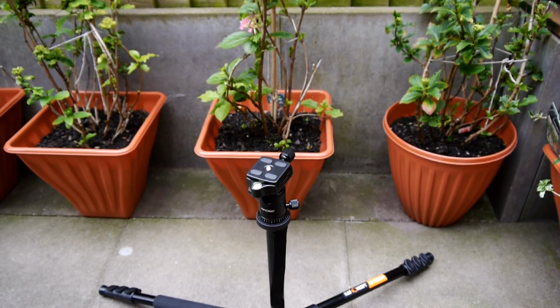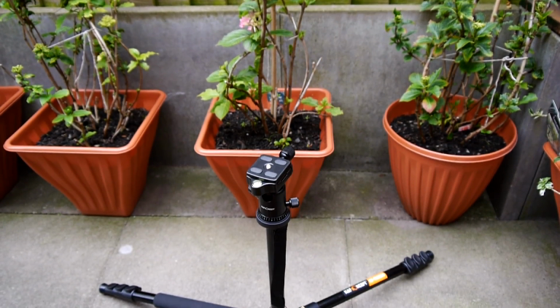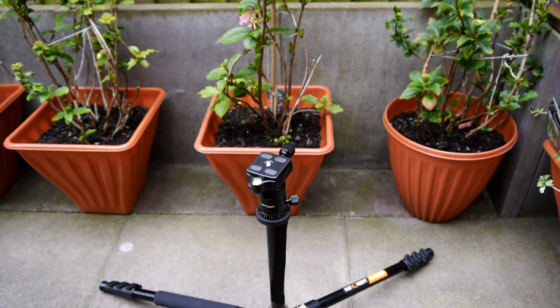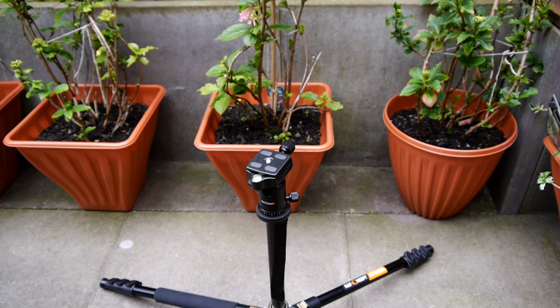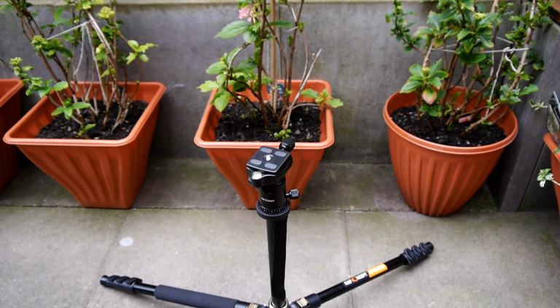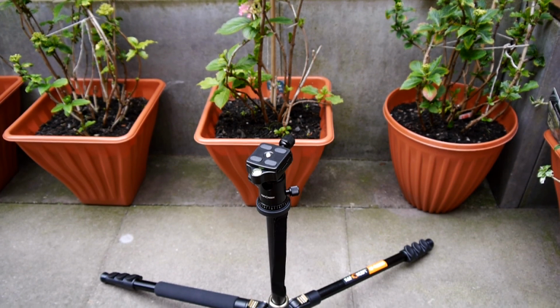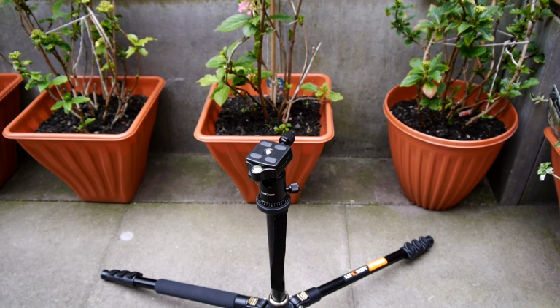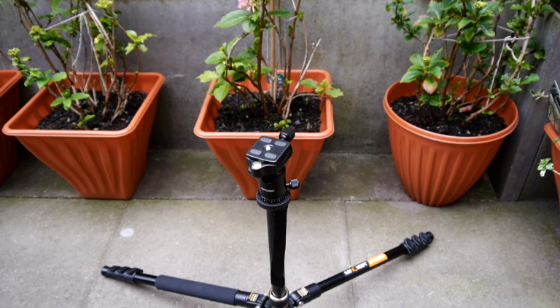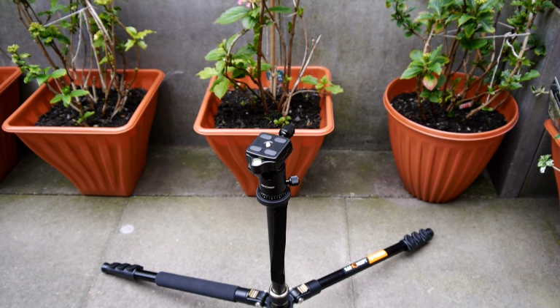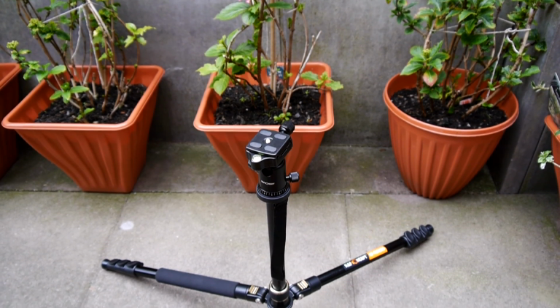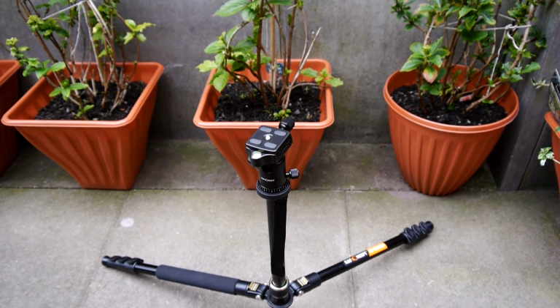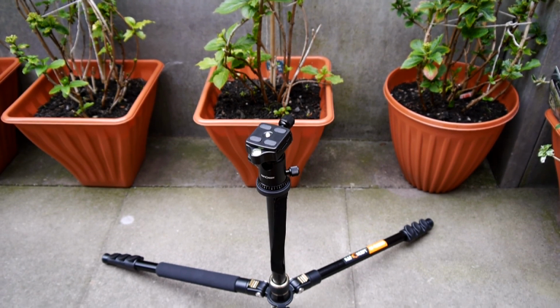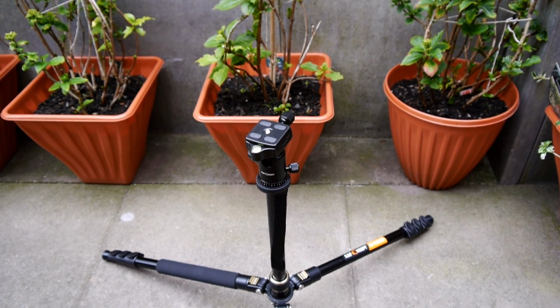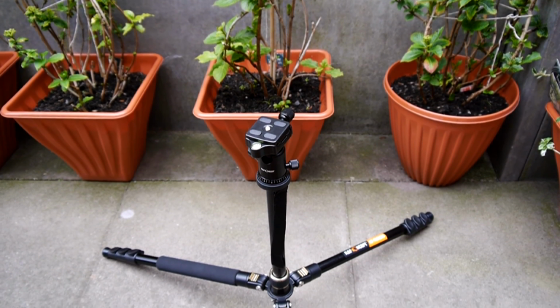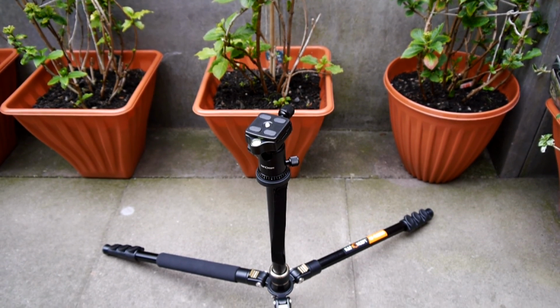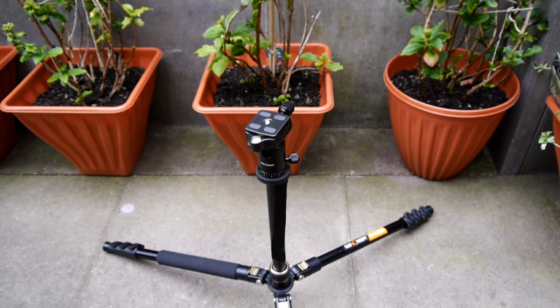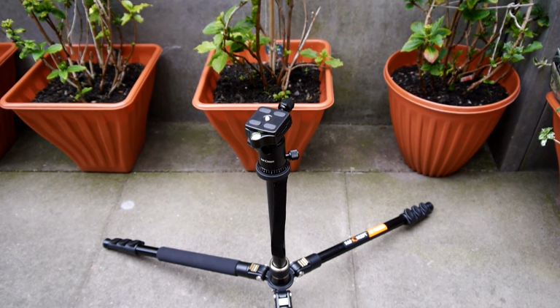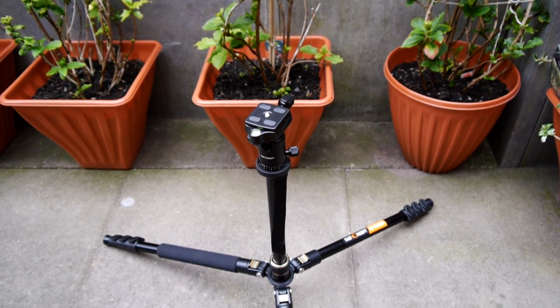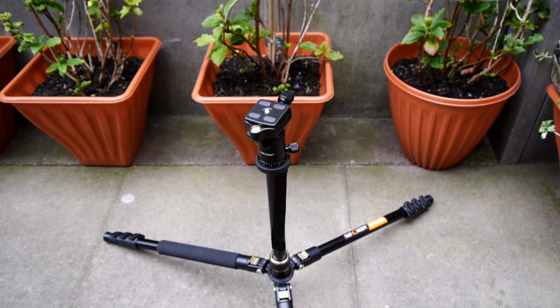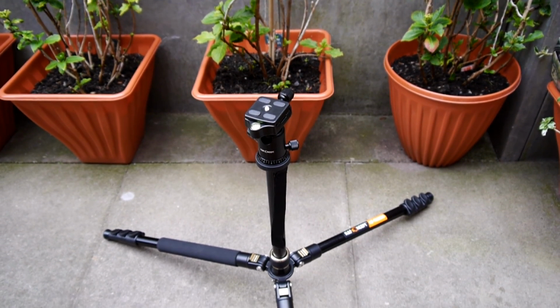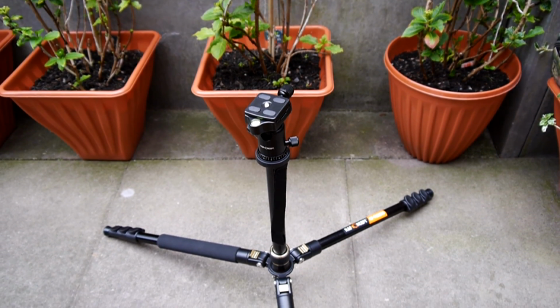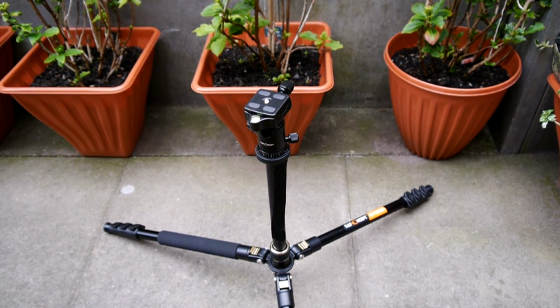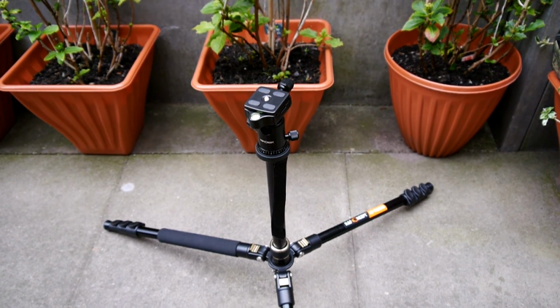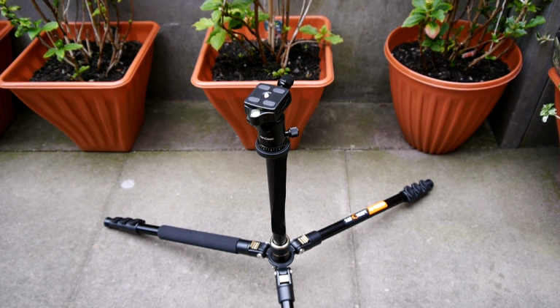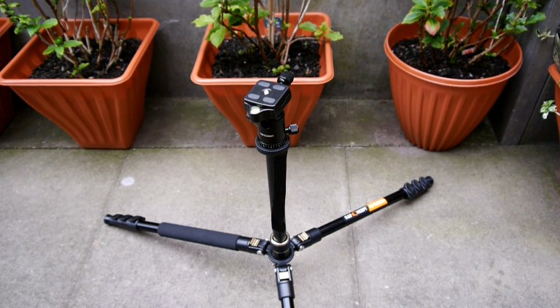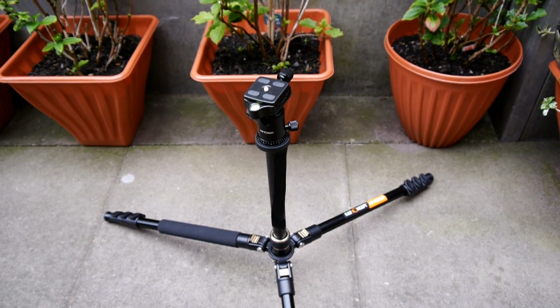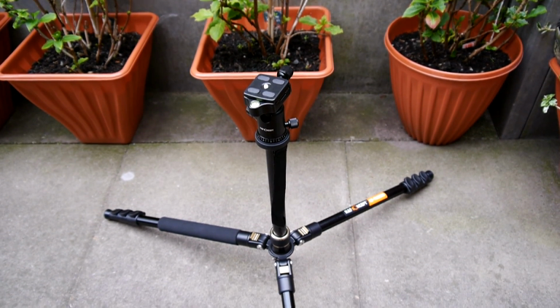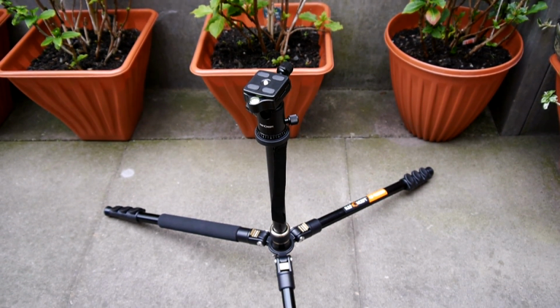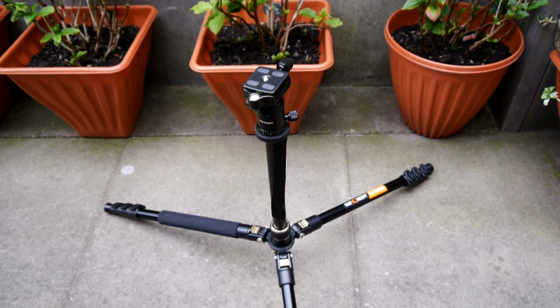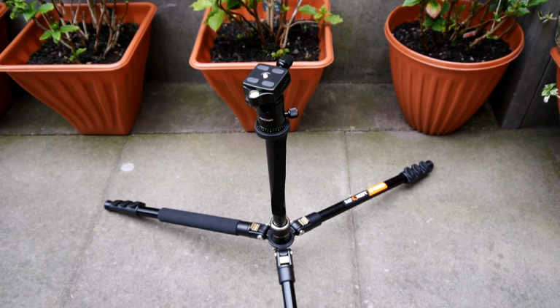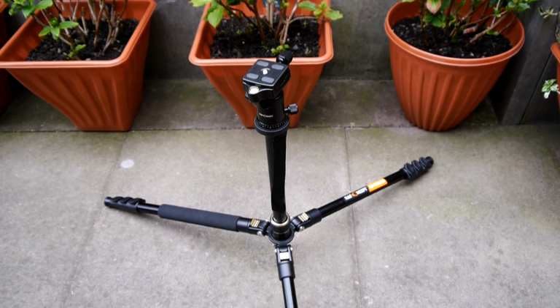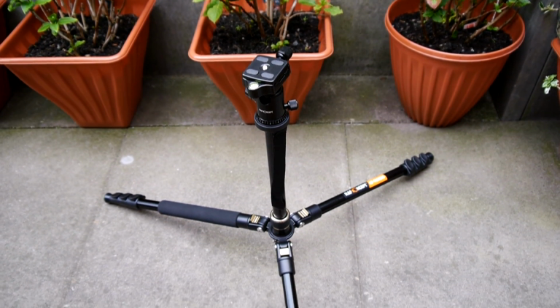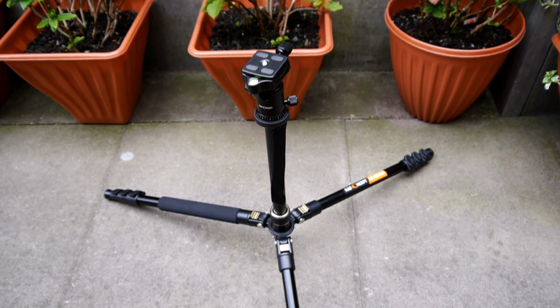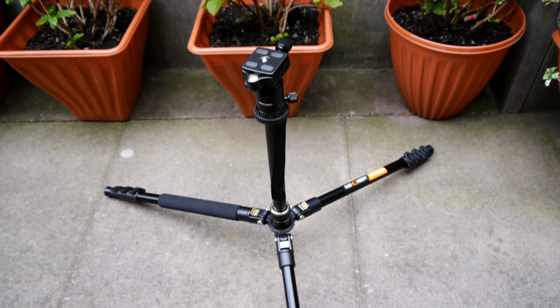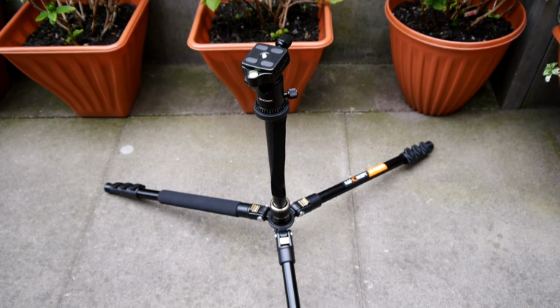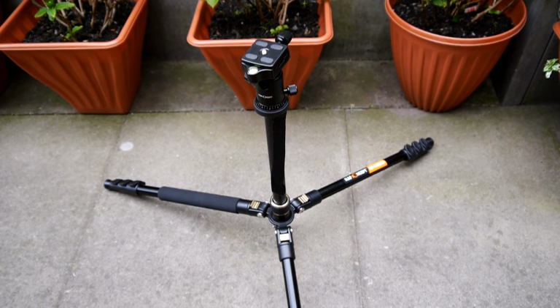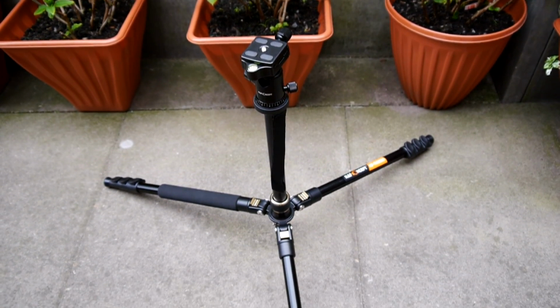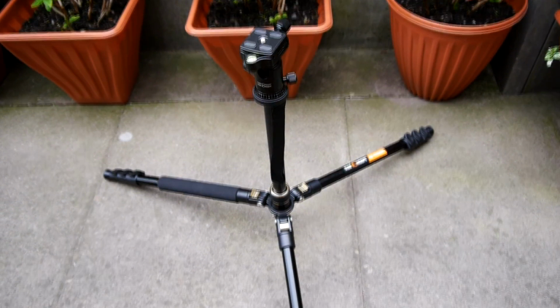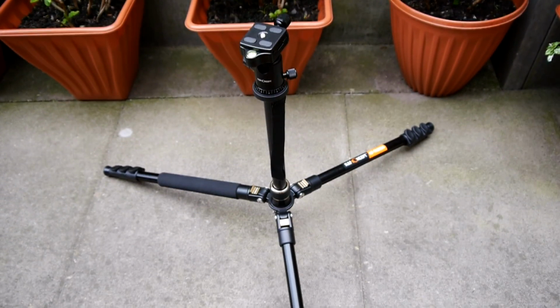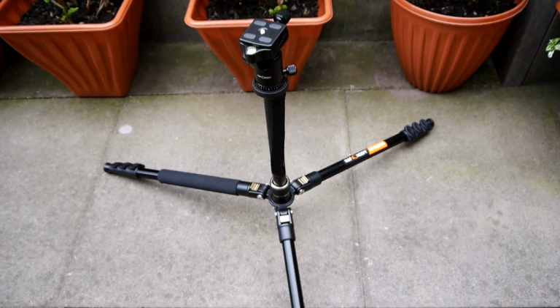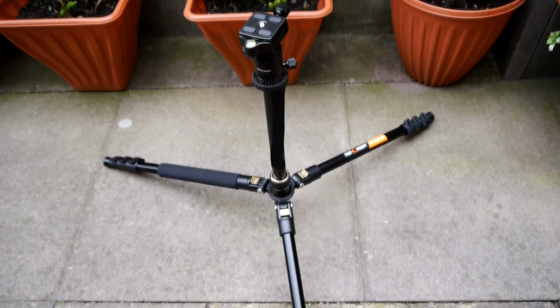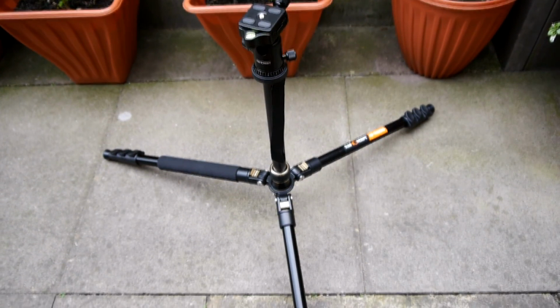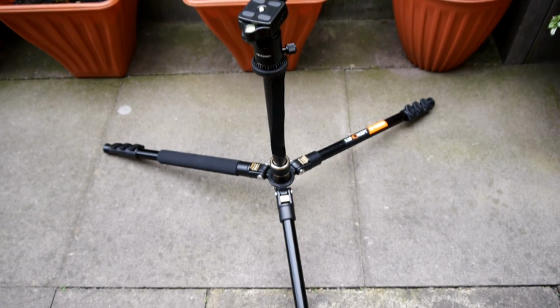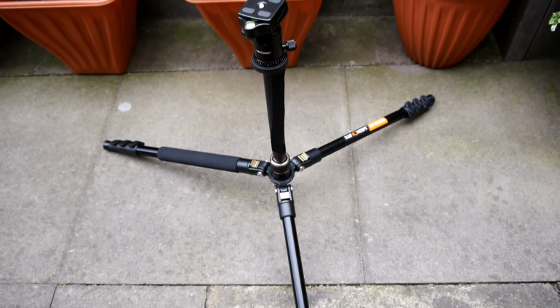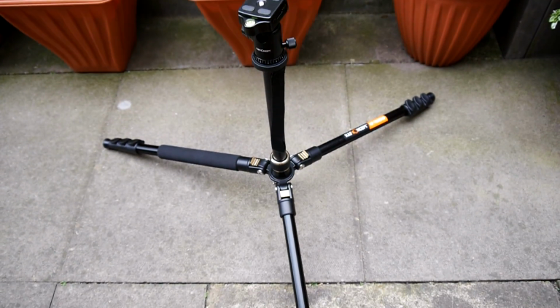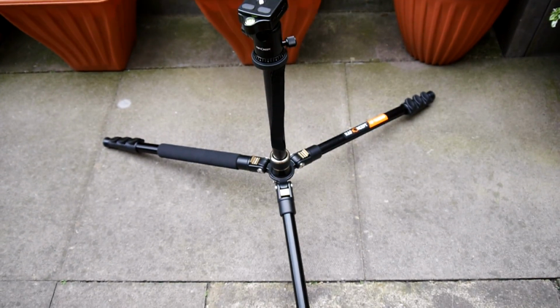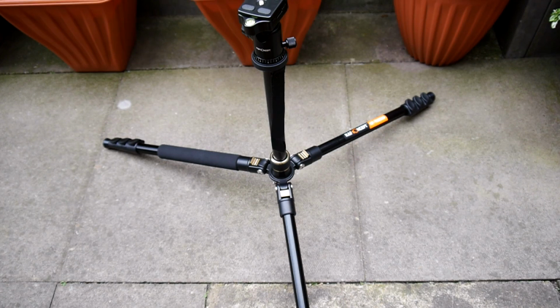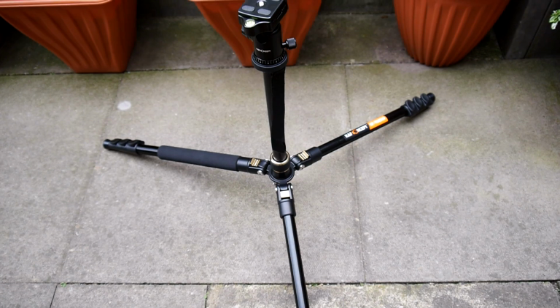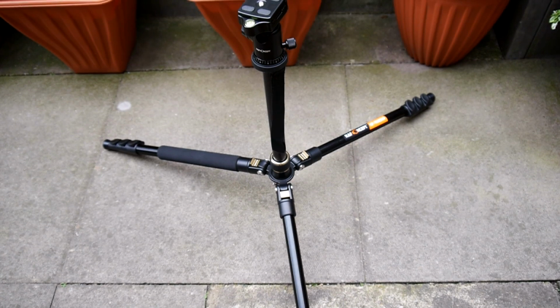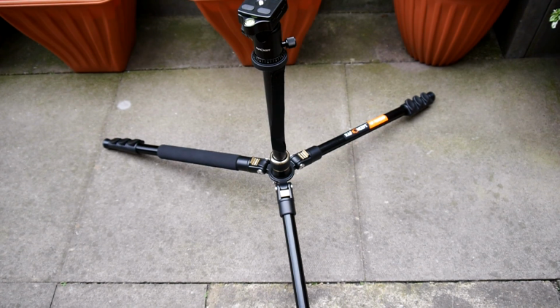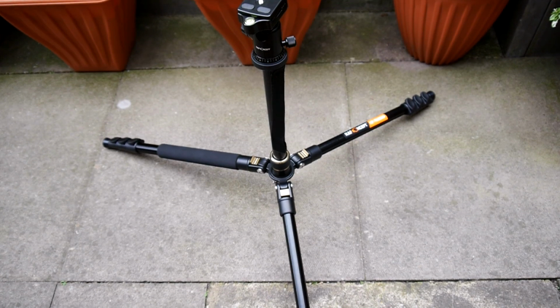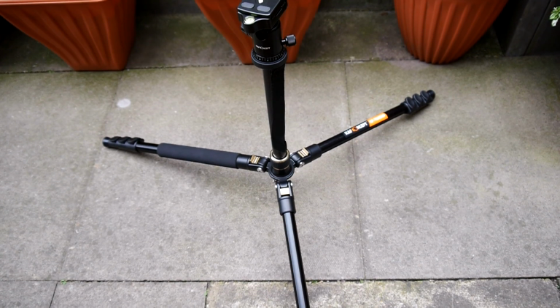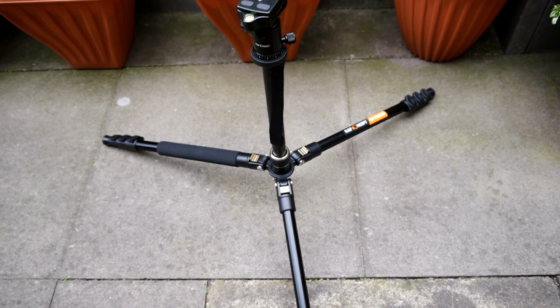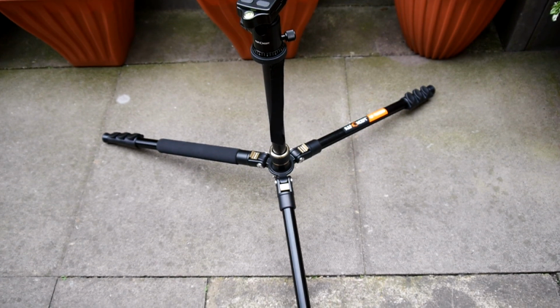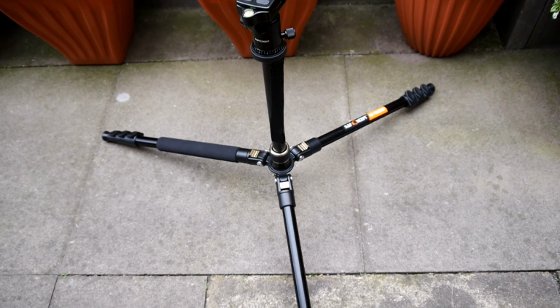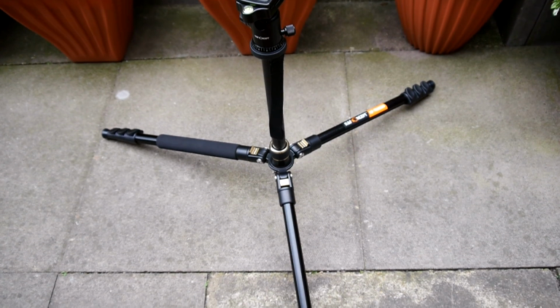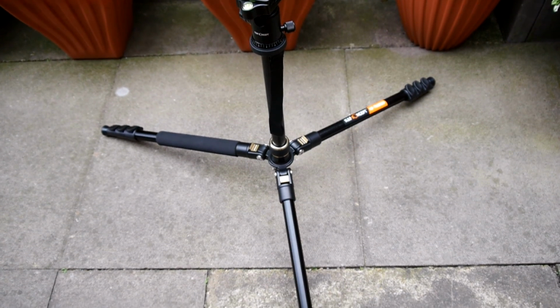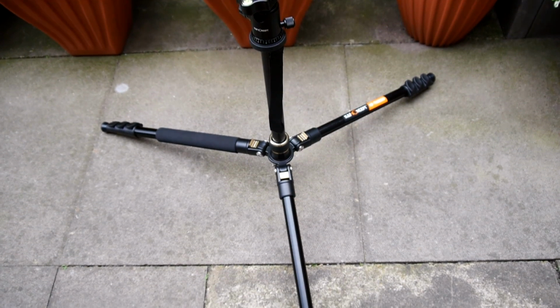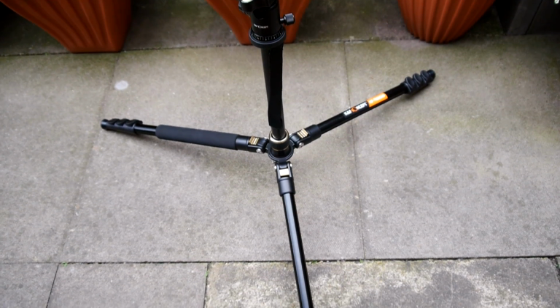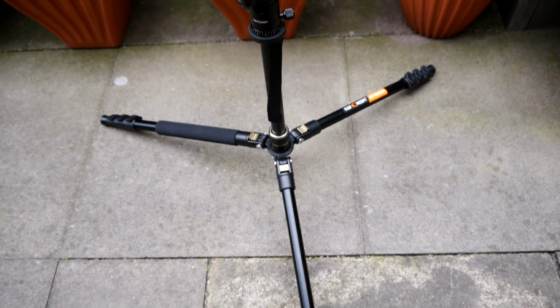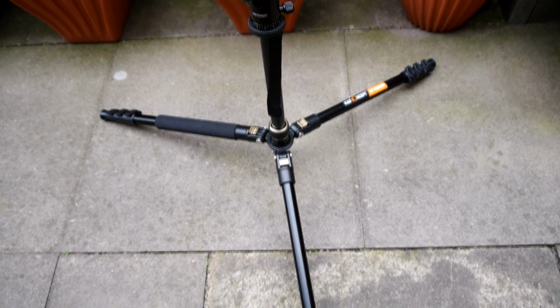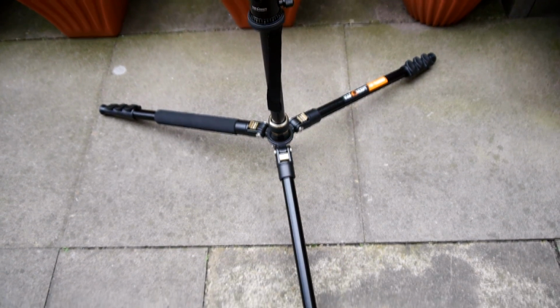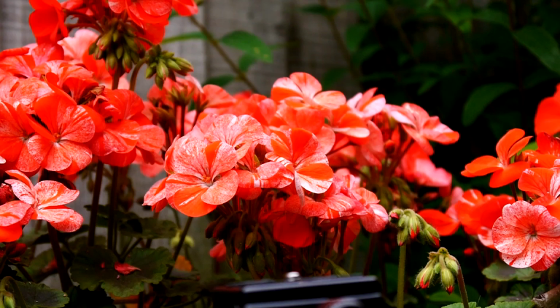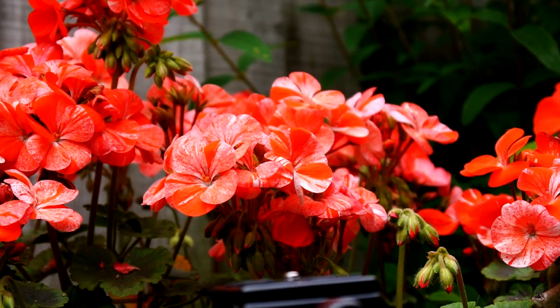If you want to get really low to the ground for close-up shots, you can extend the legs so they become flush with the floor, so your tripod is literally low to the ground.